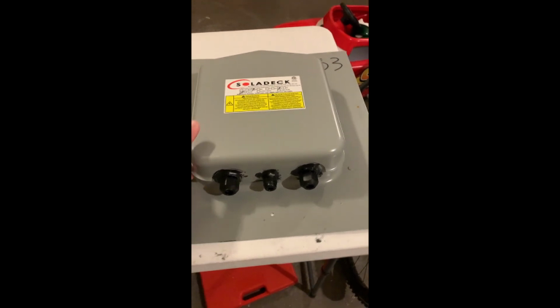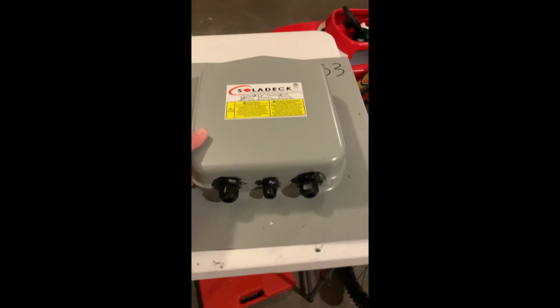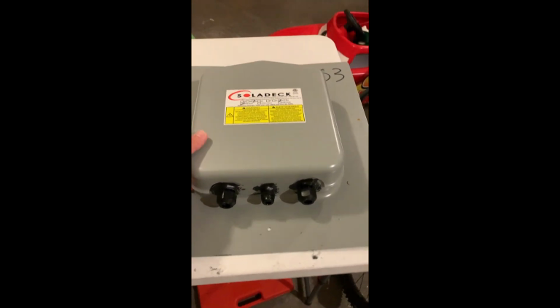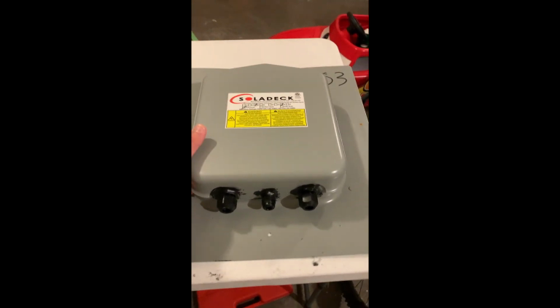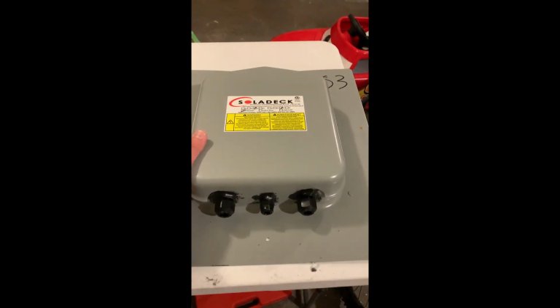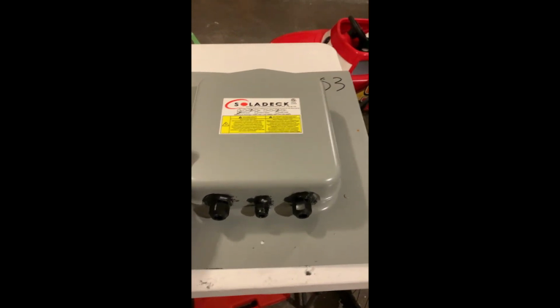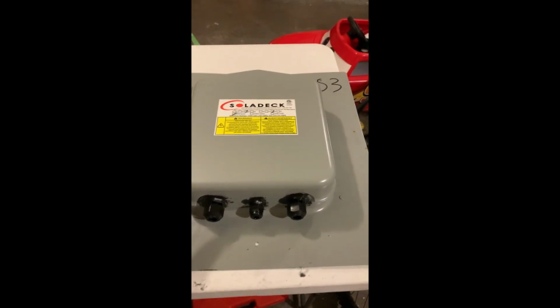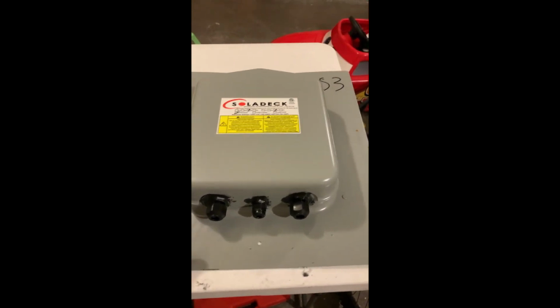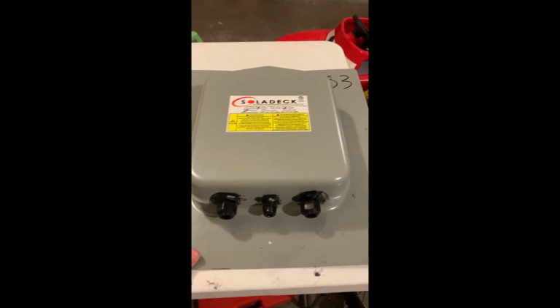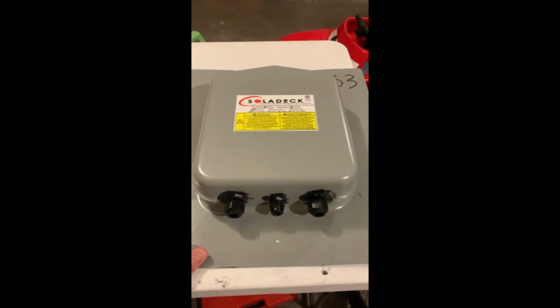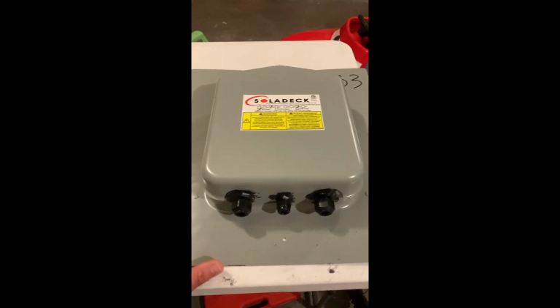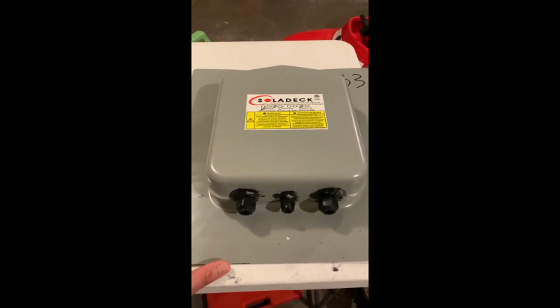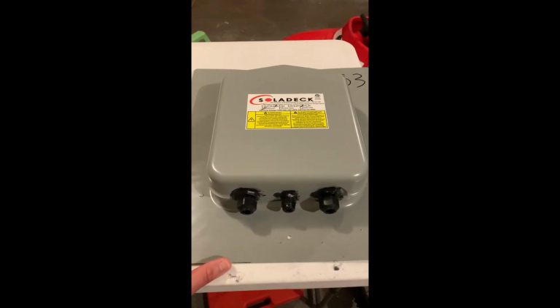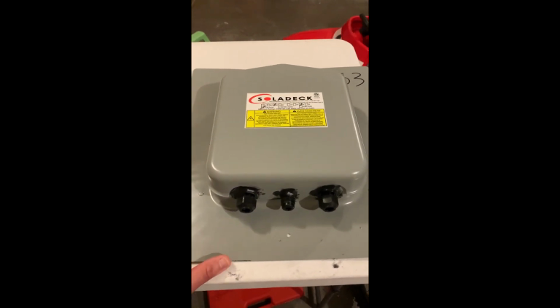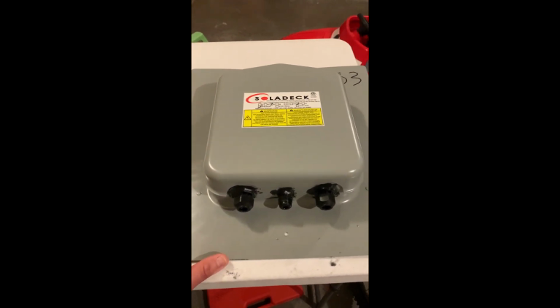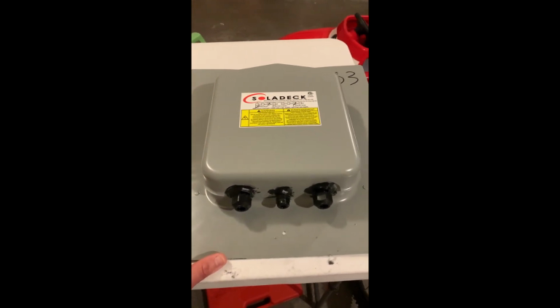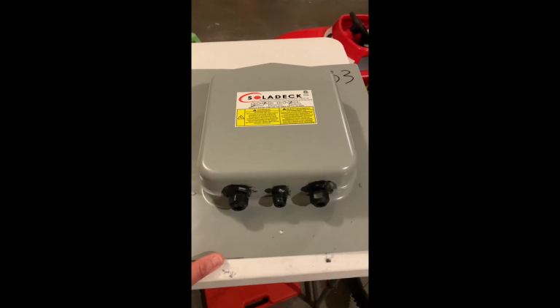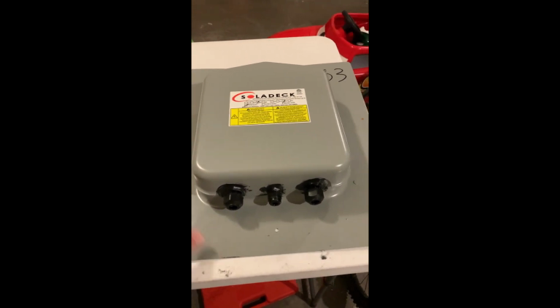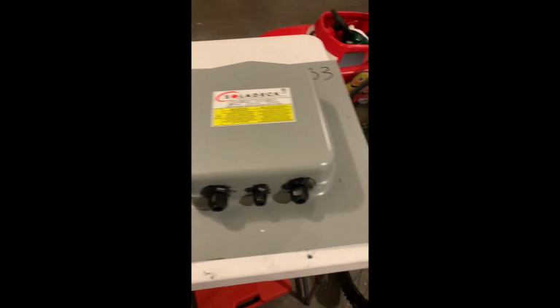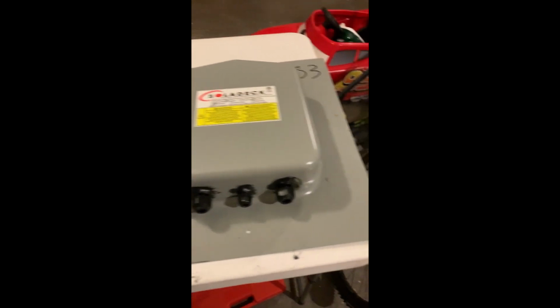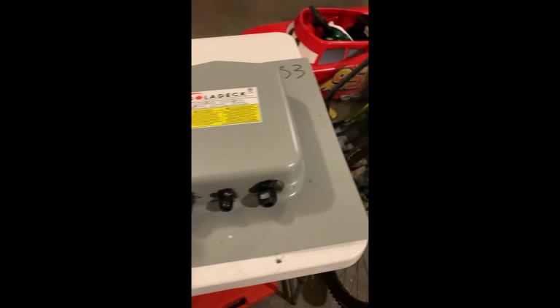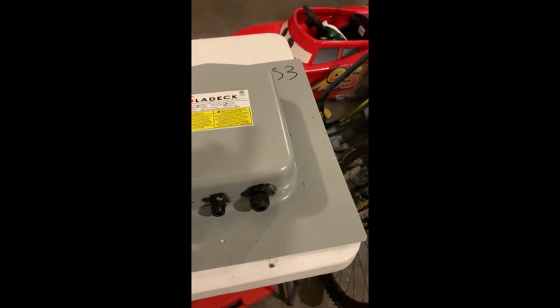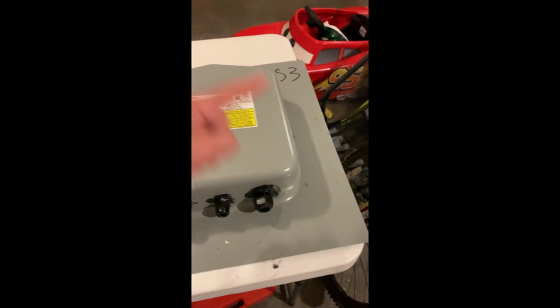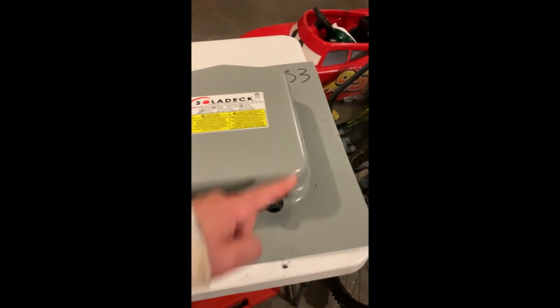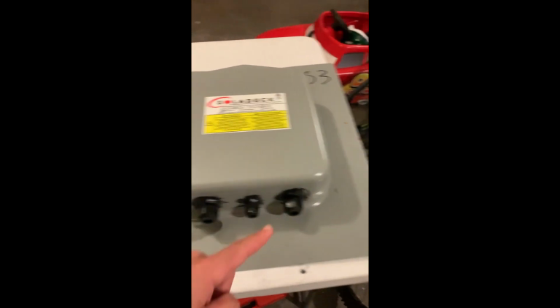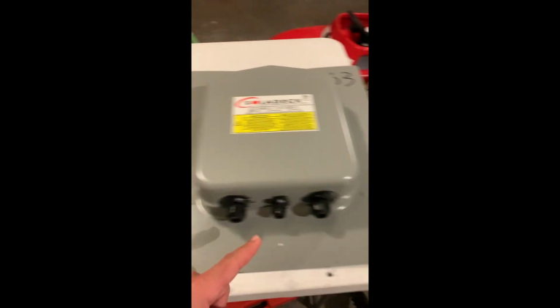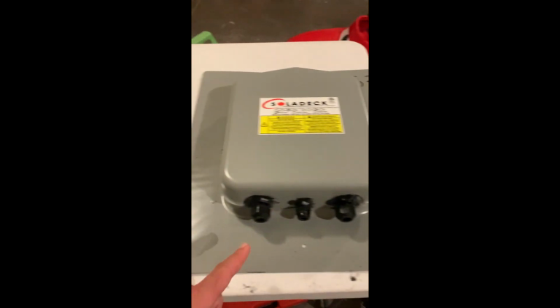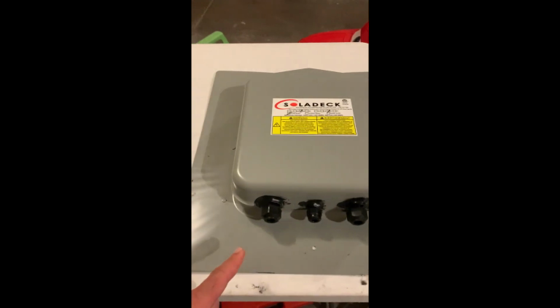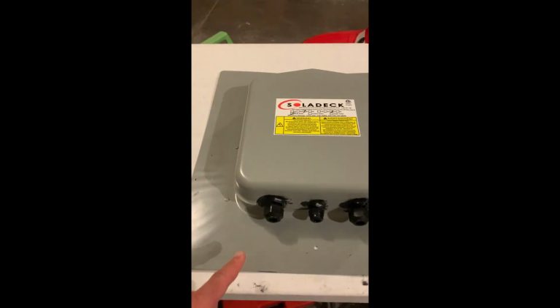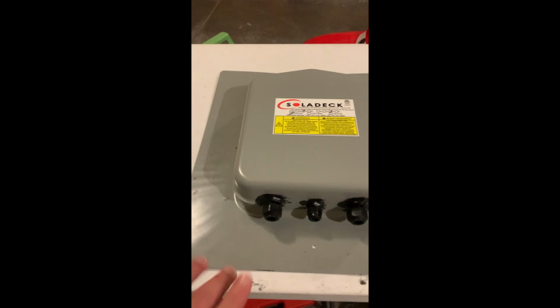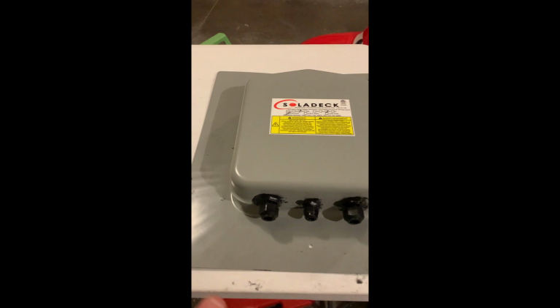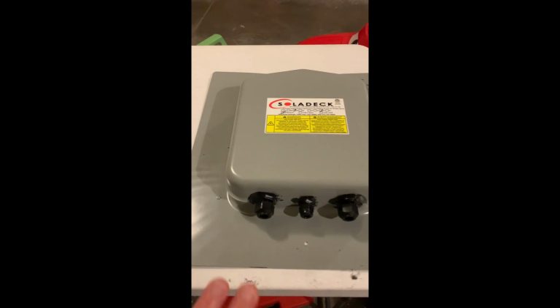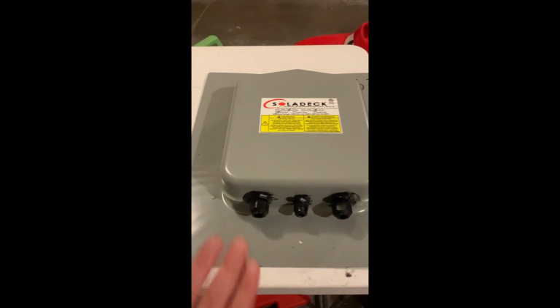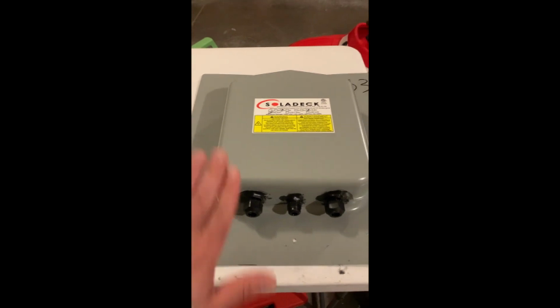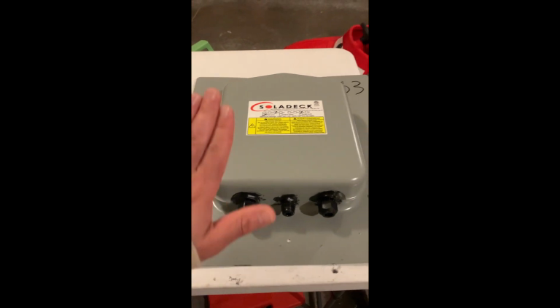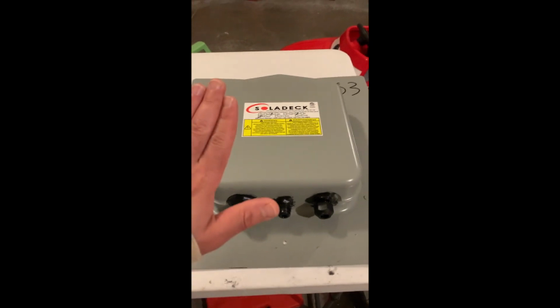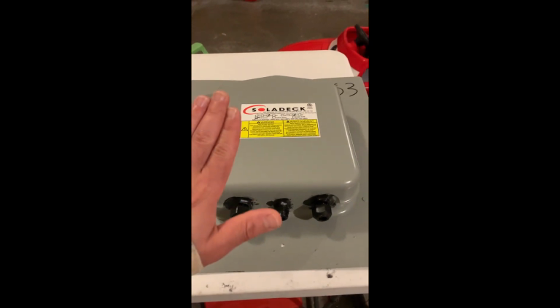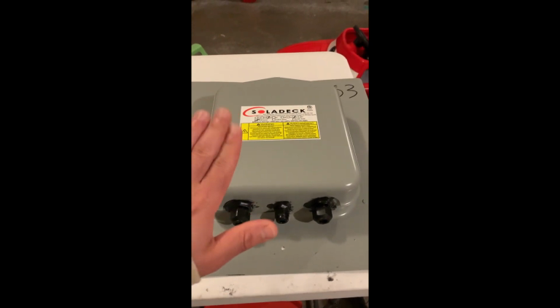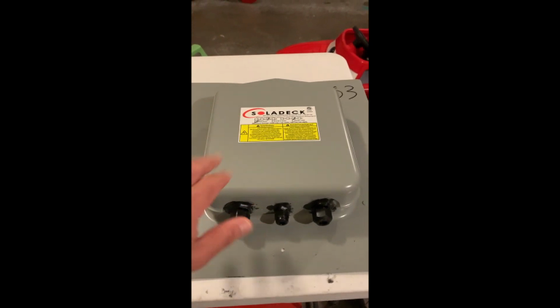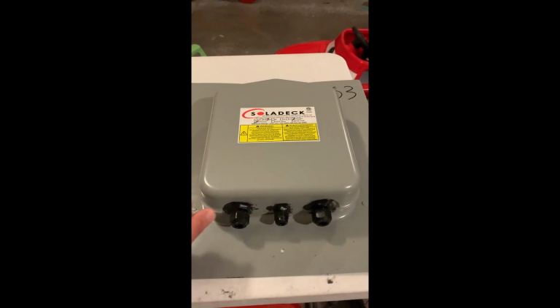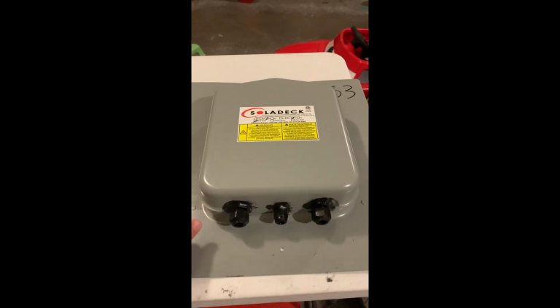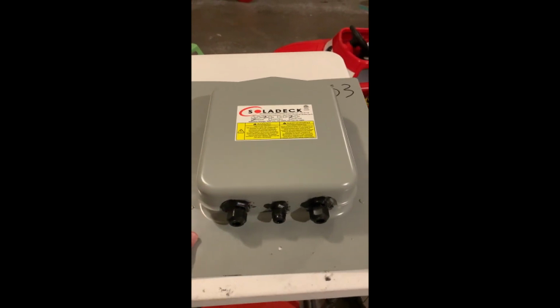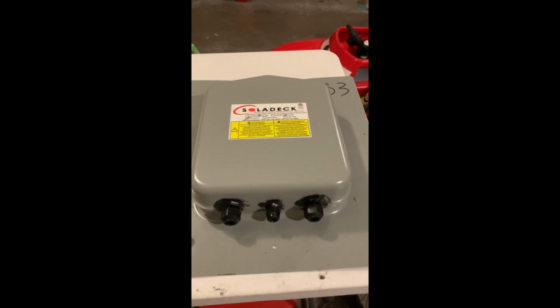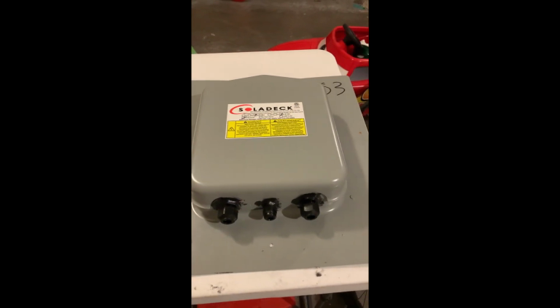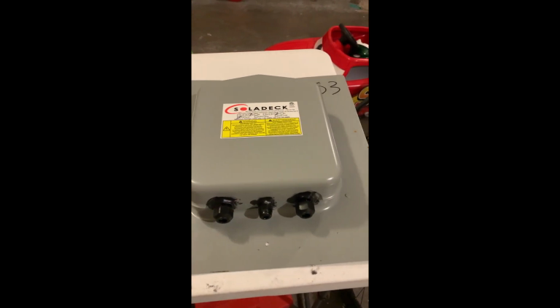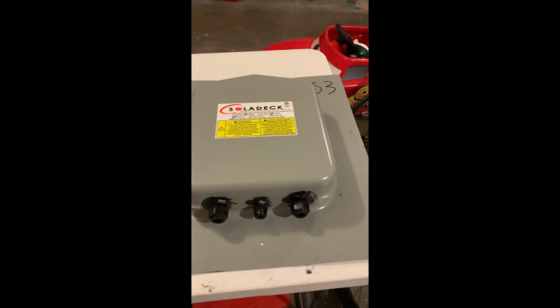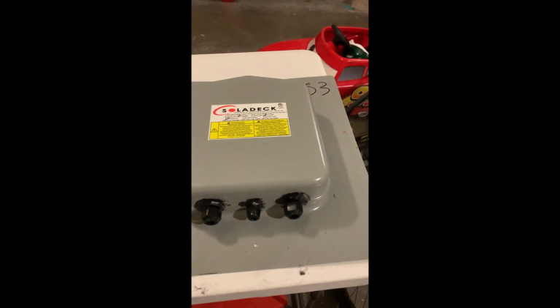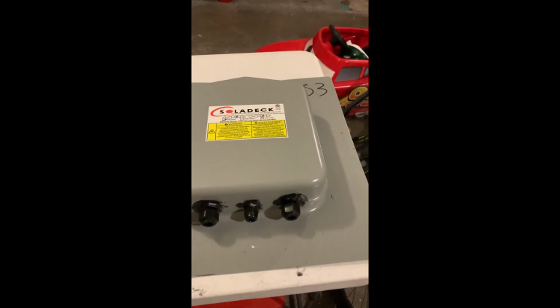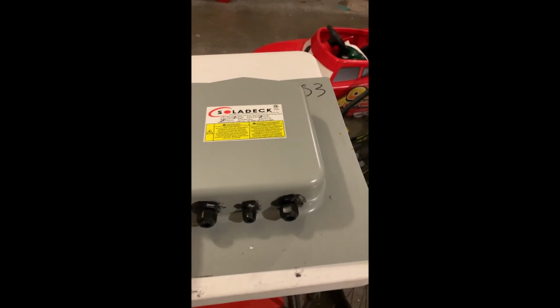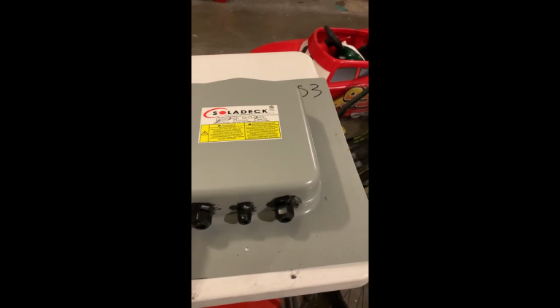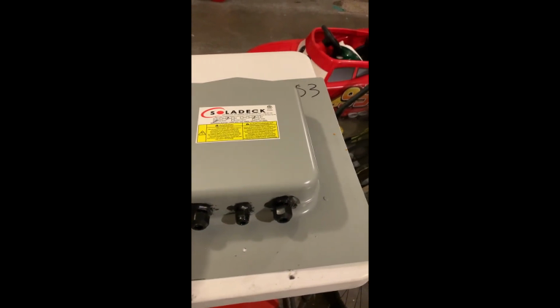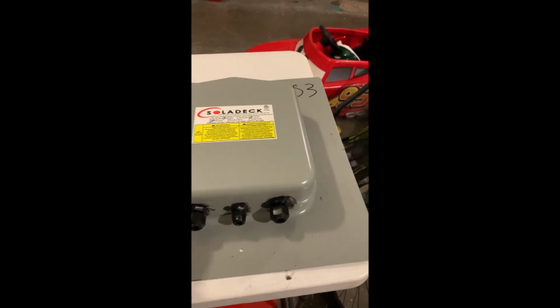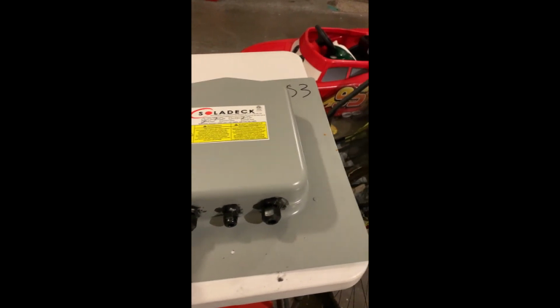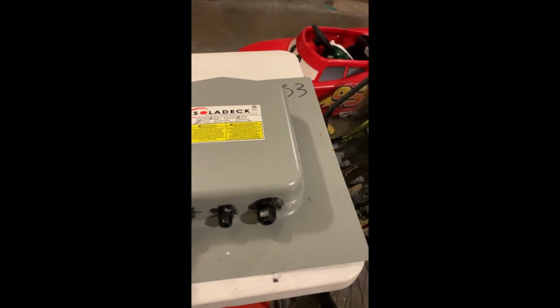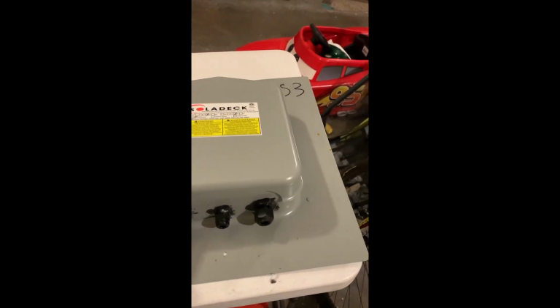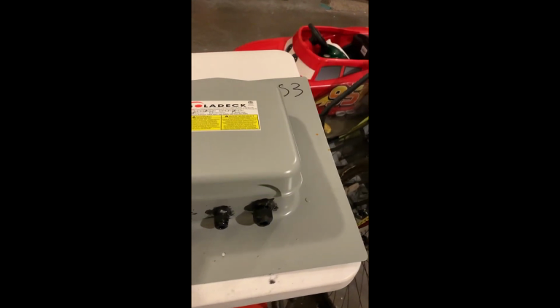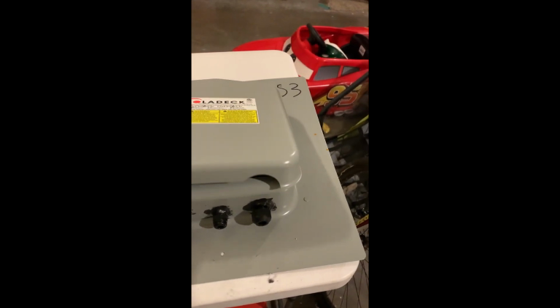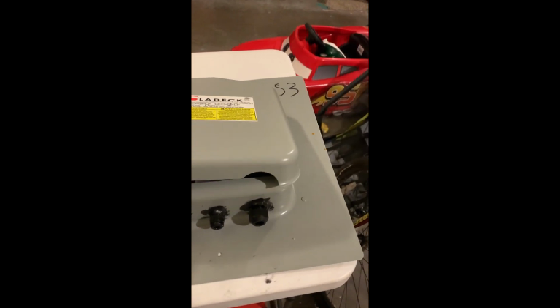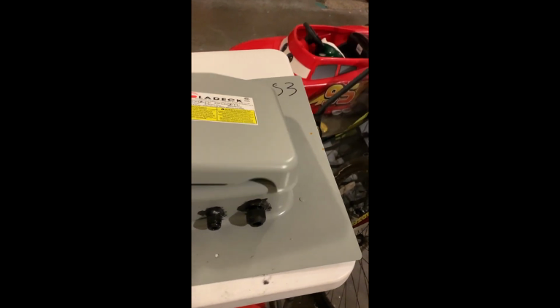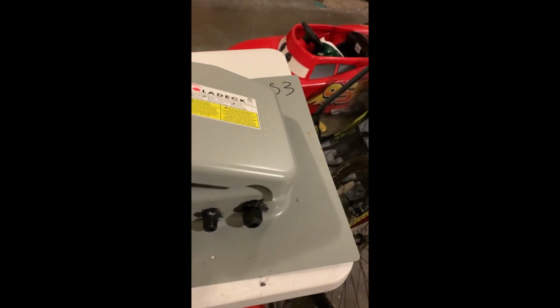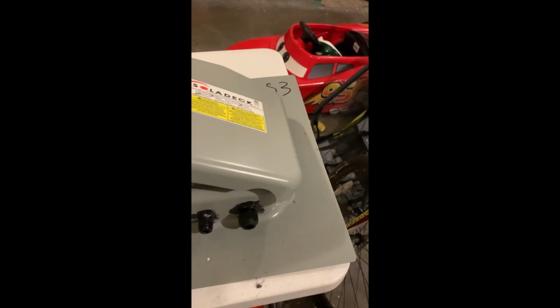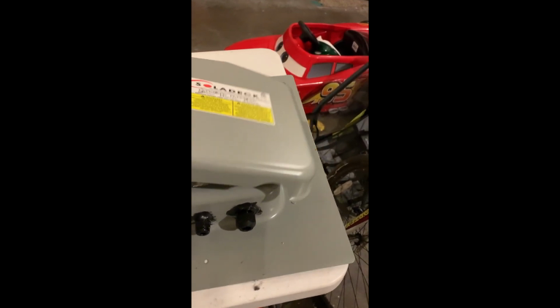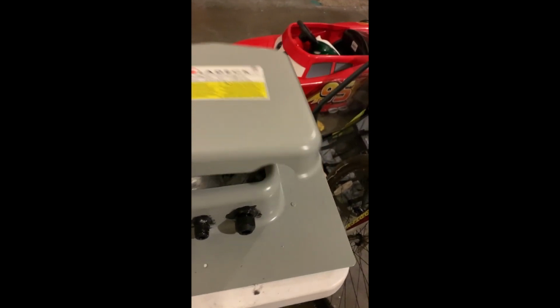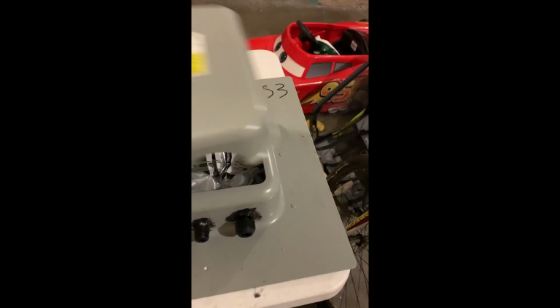It's a nice junction box that's really a flashing. It tucks under the roof shingles and really becomes part of your roof.